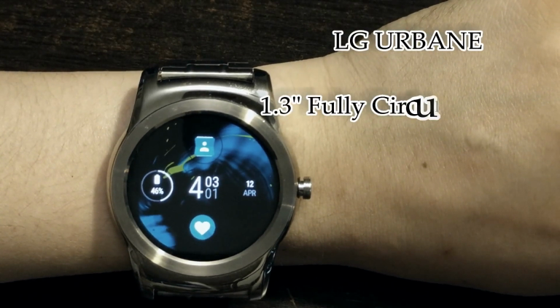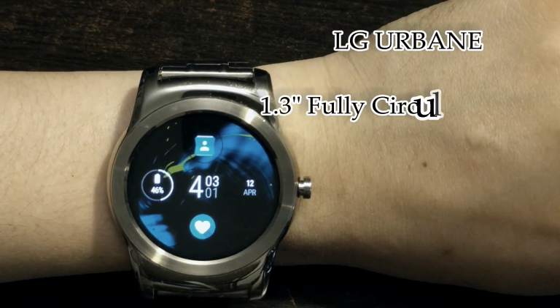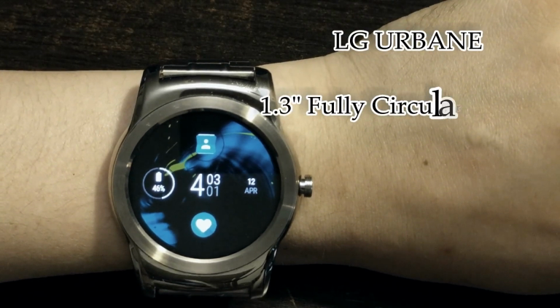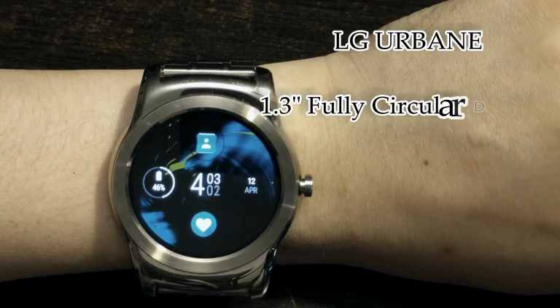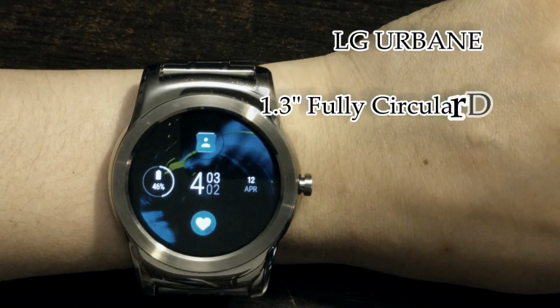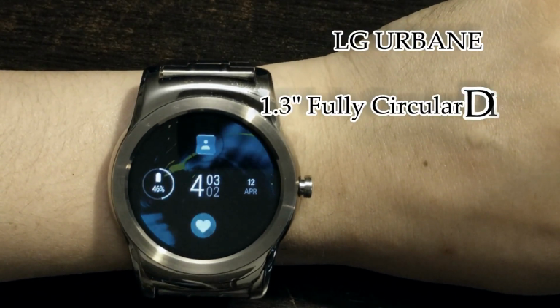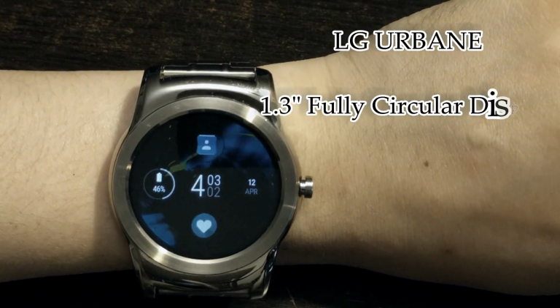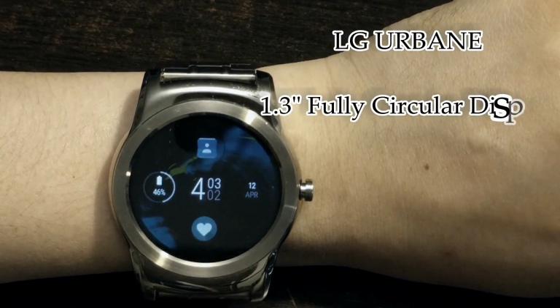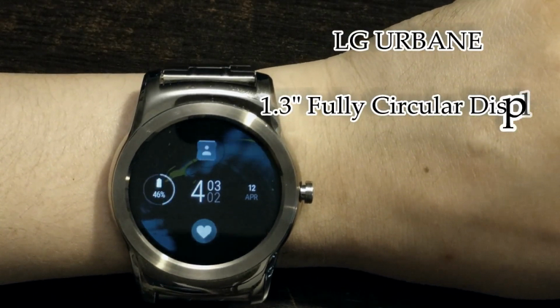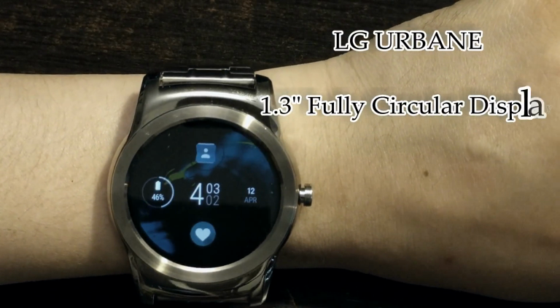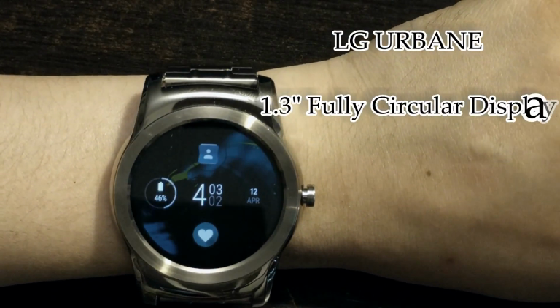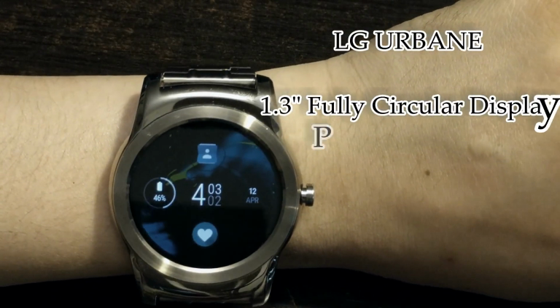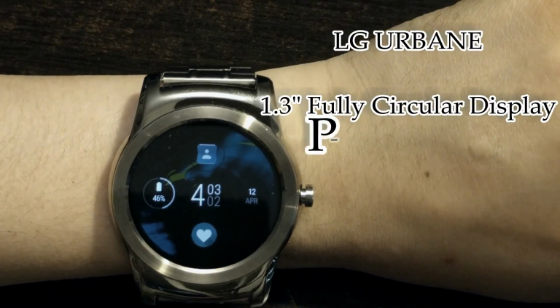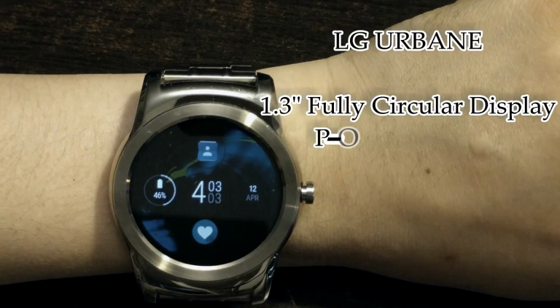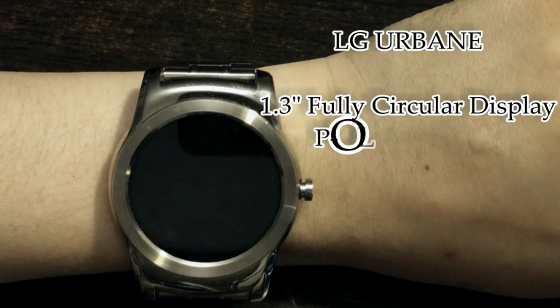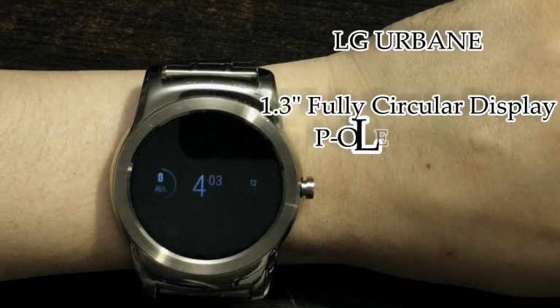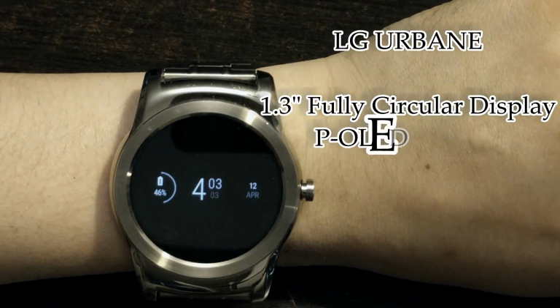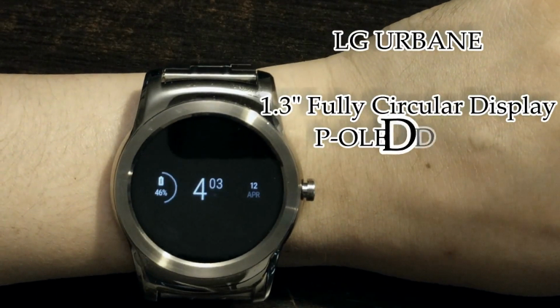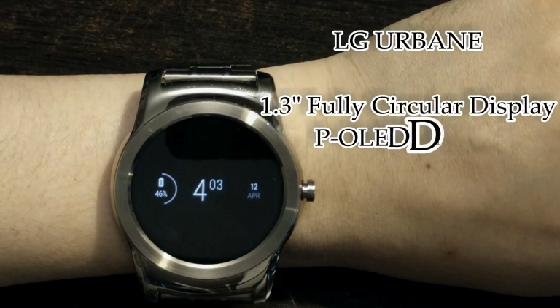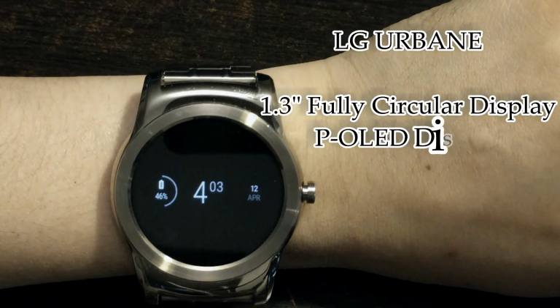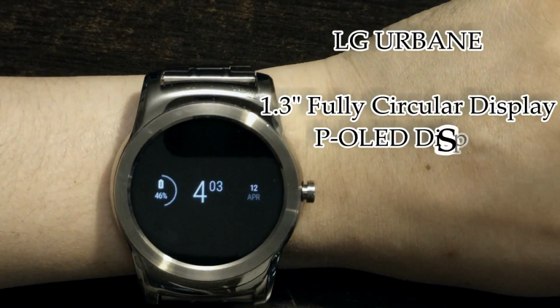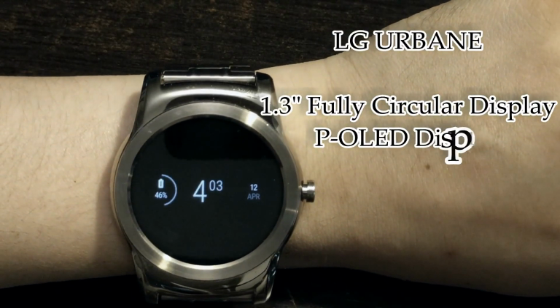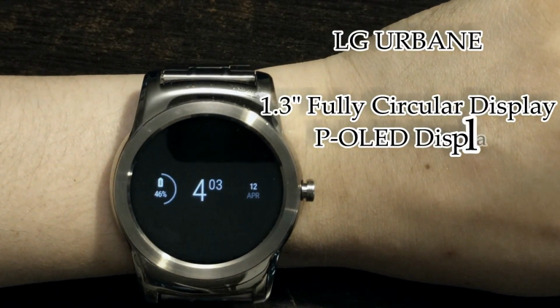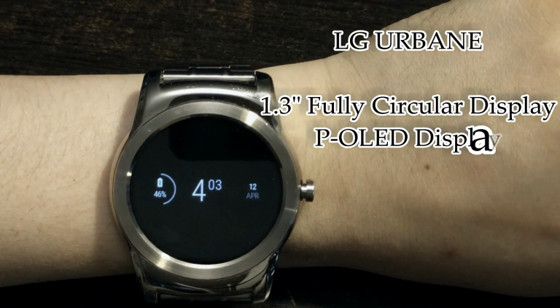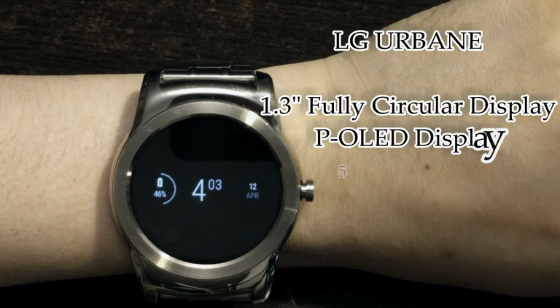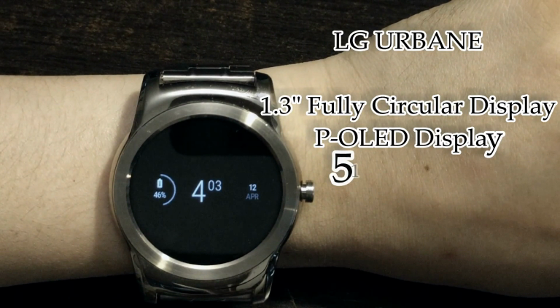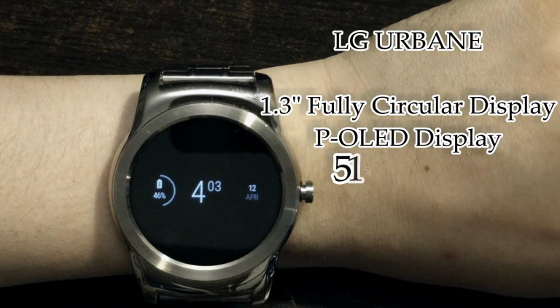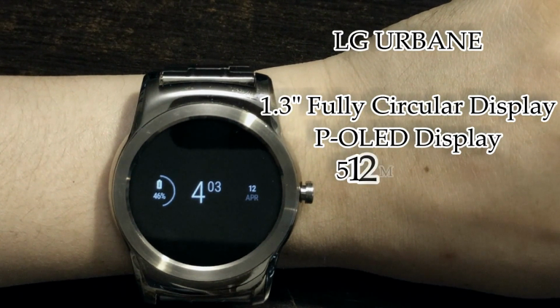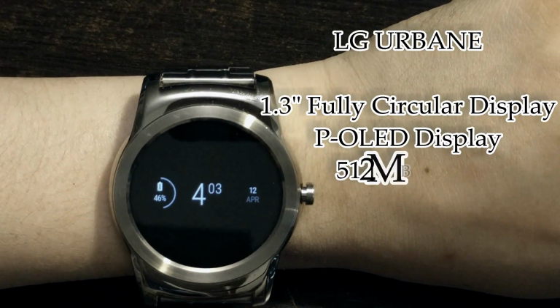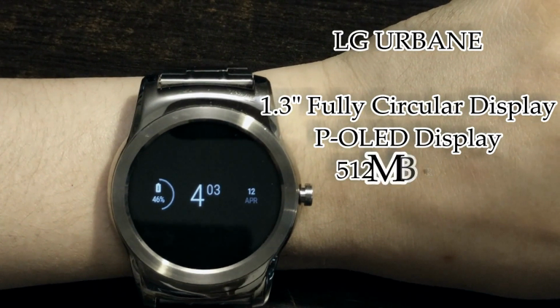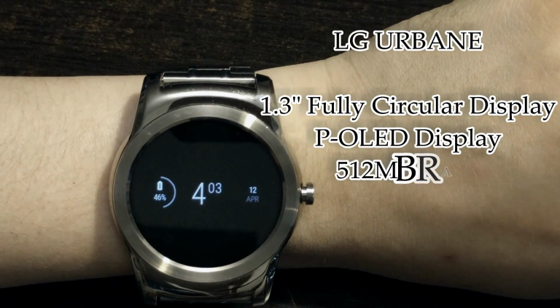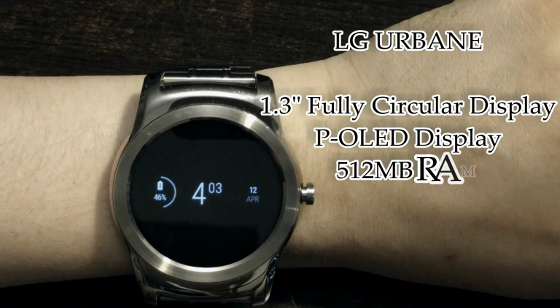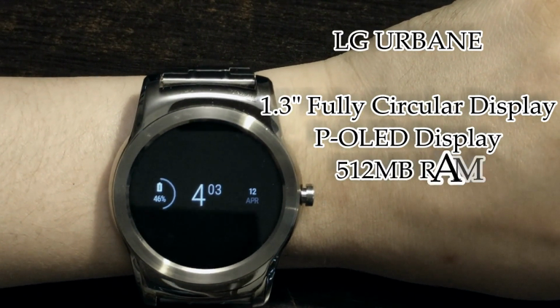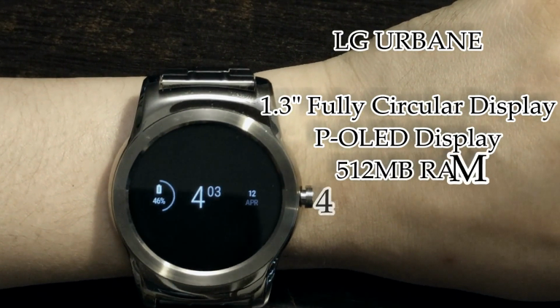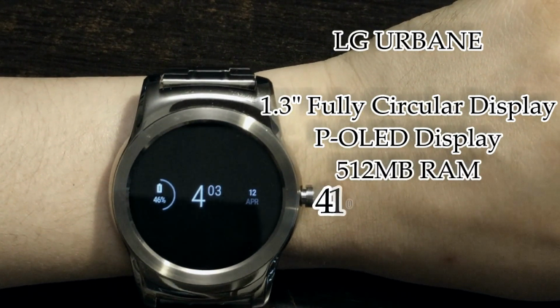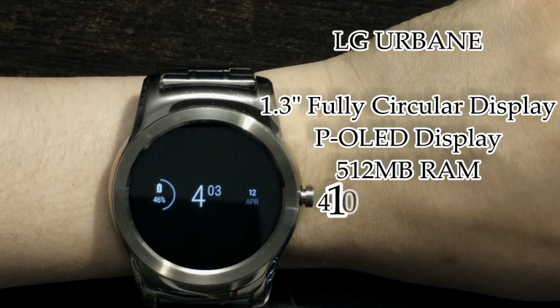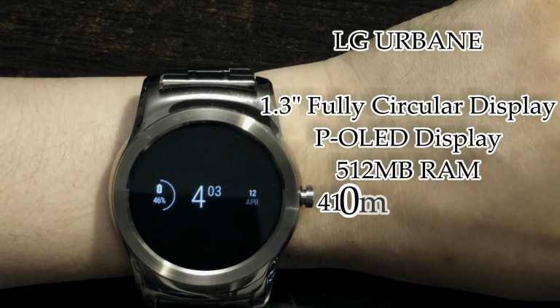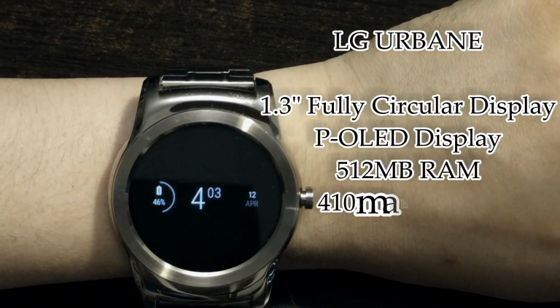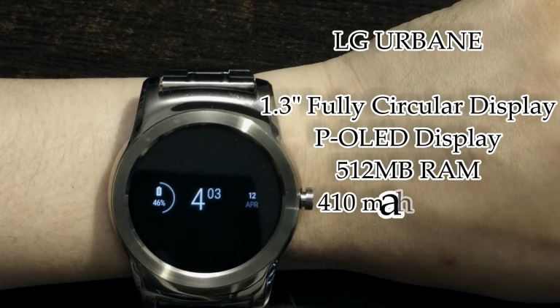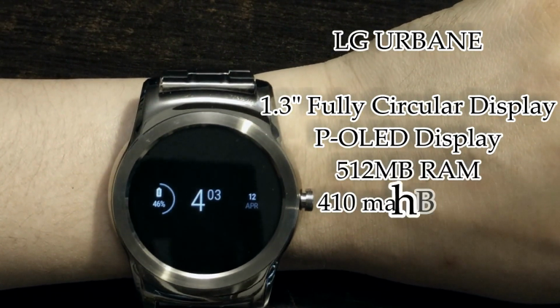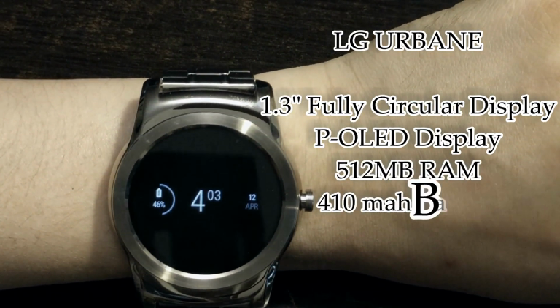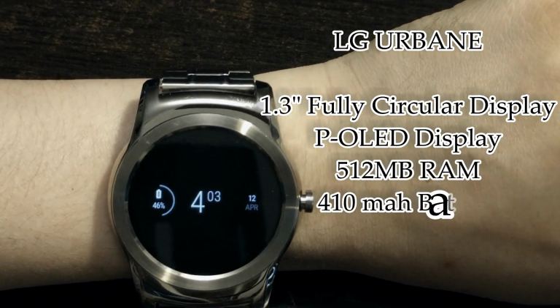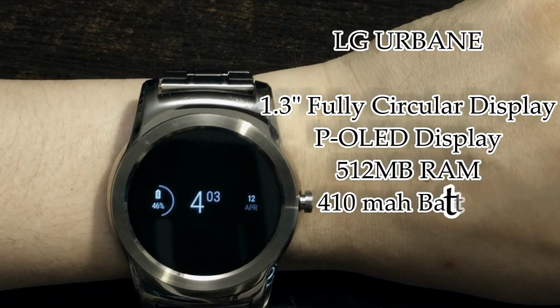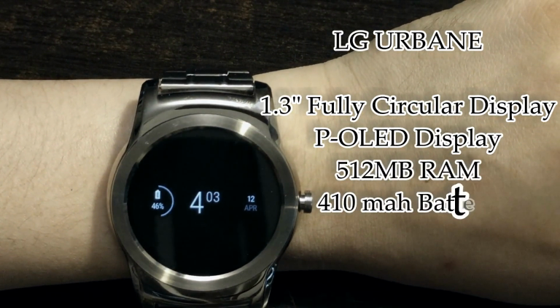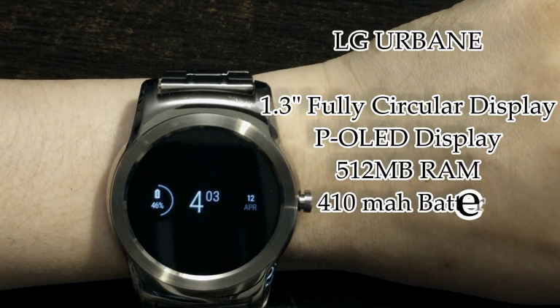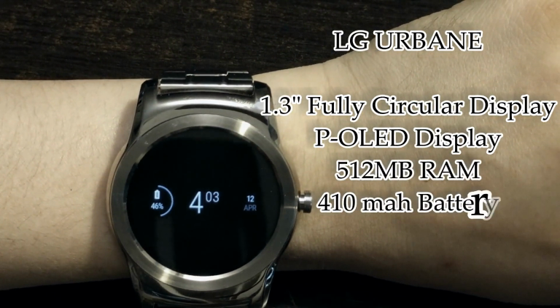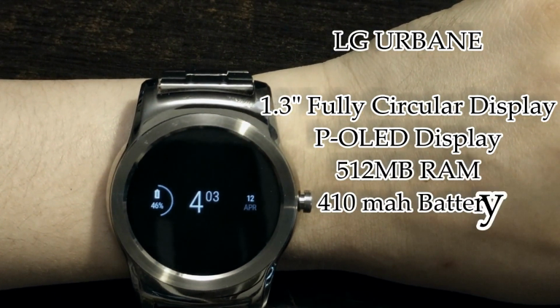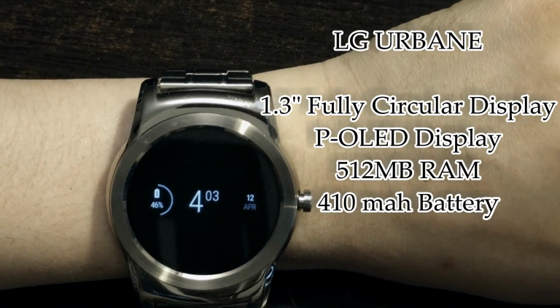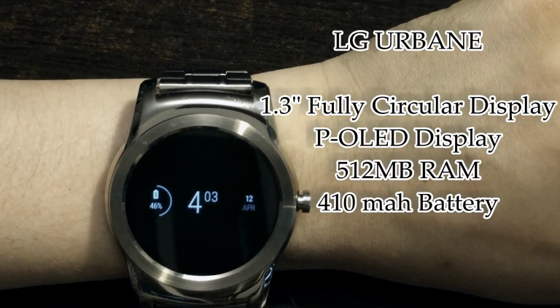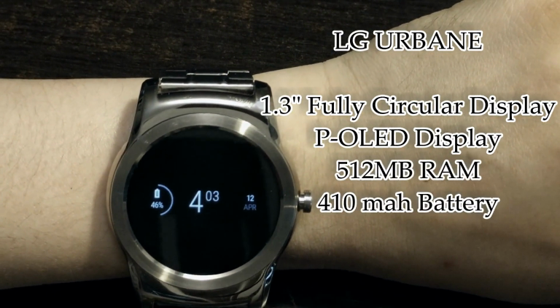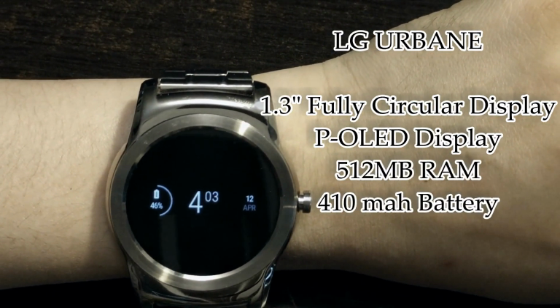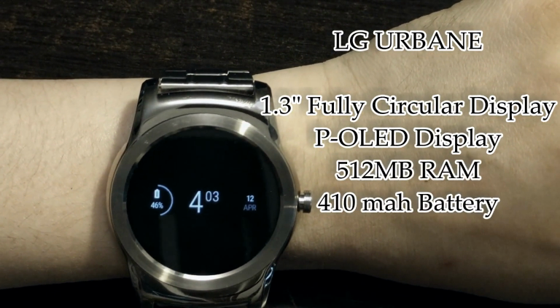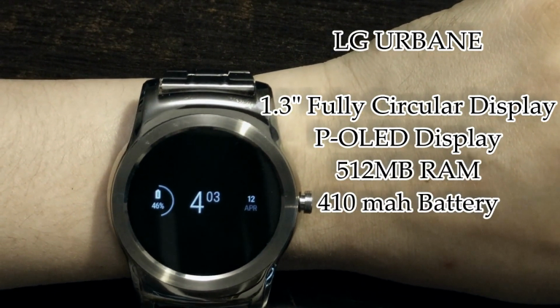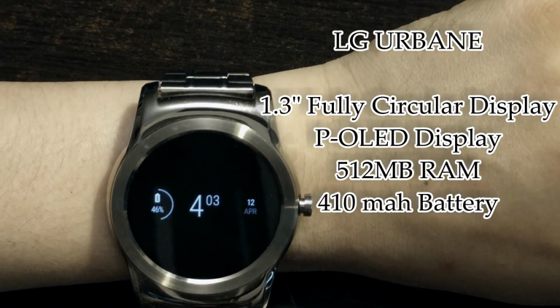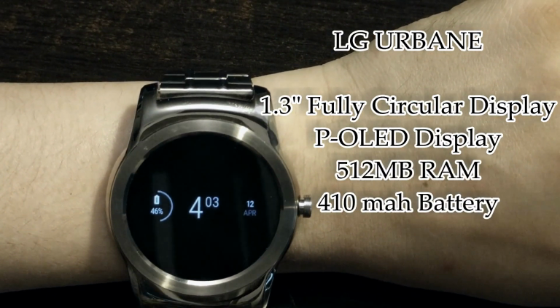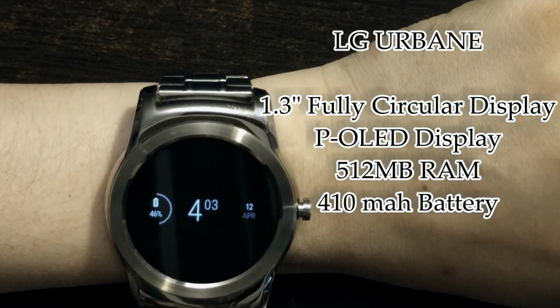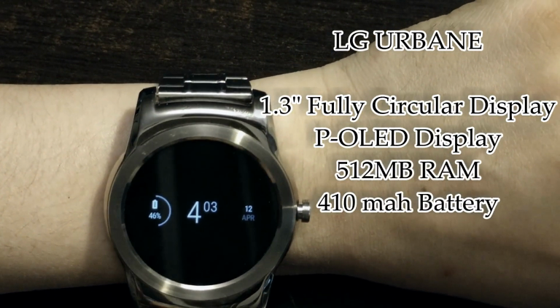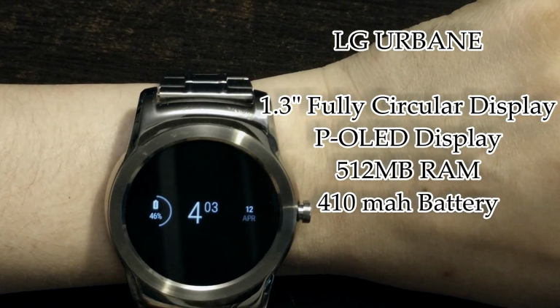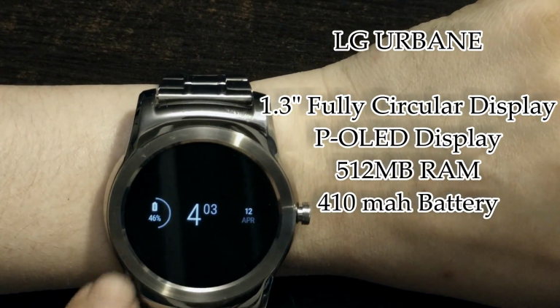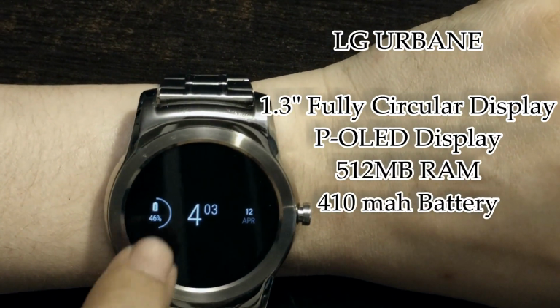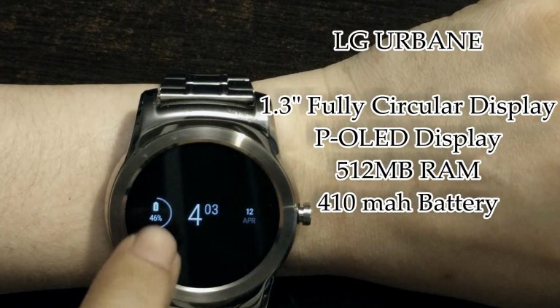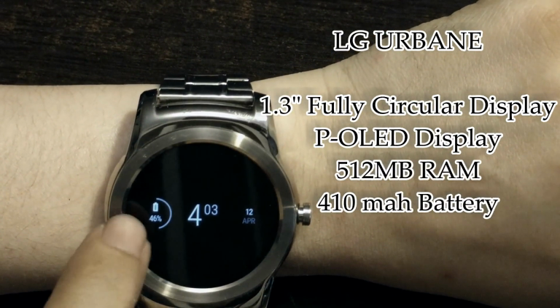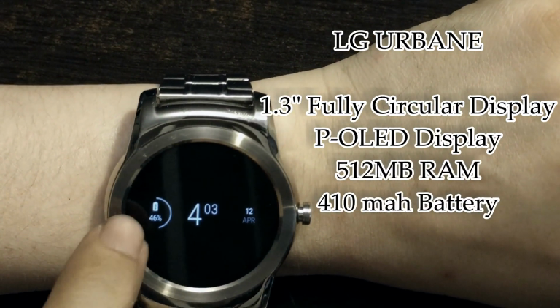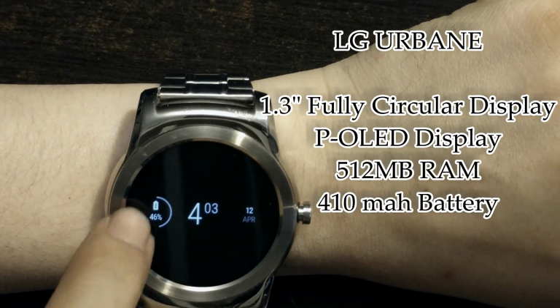How's it going everybody? Android Wear 2.0 just got released and I'm so happy to show you guys some of the new improvements.